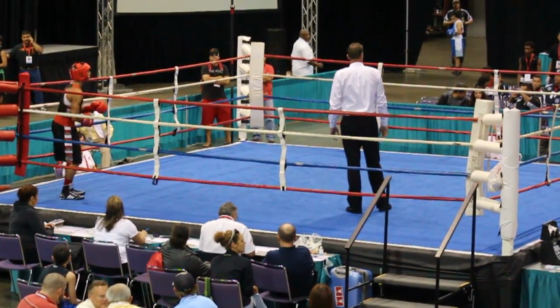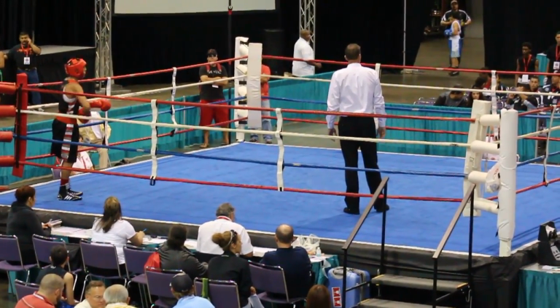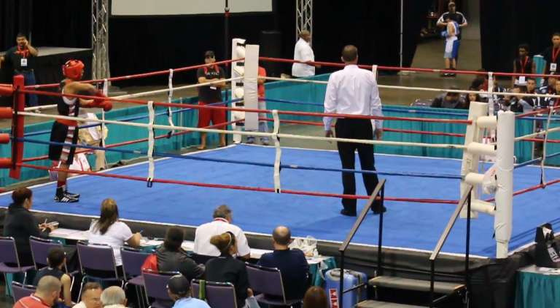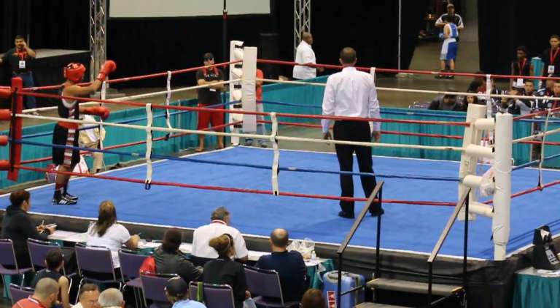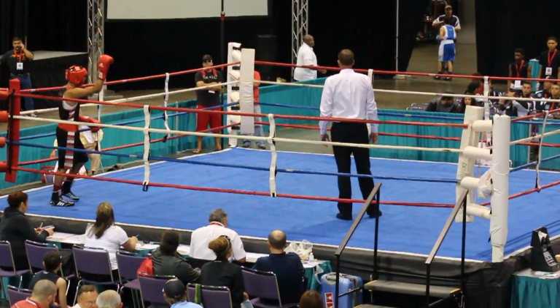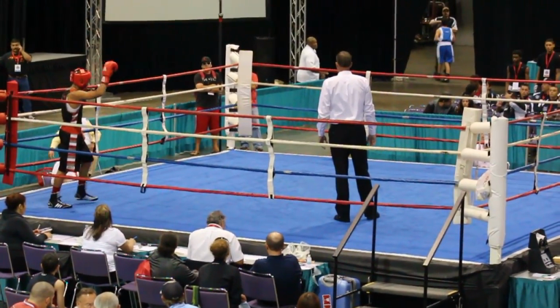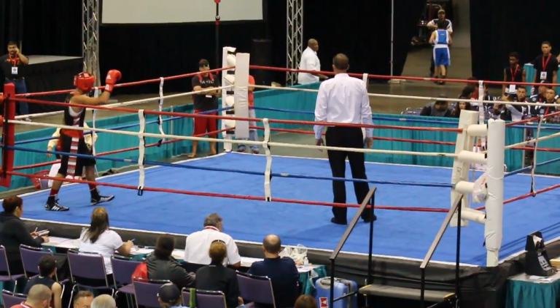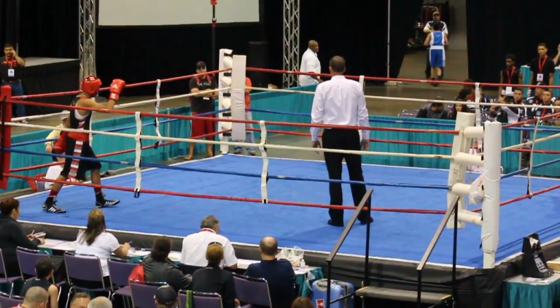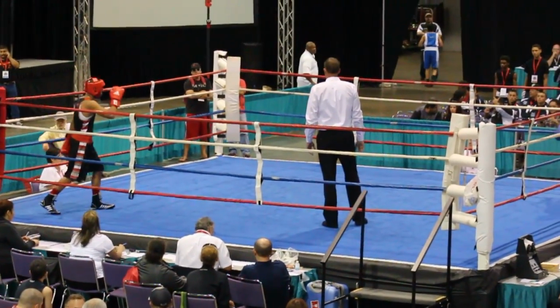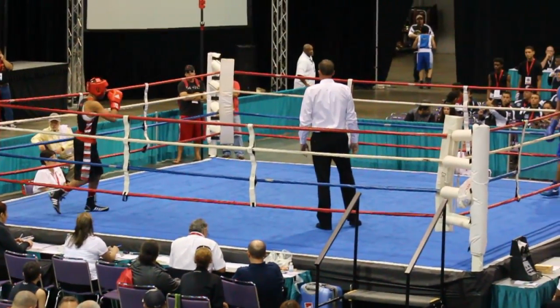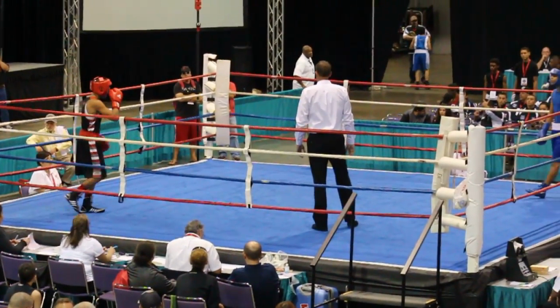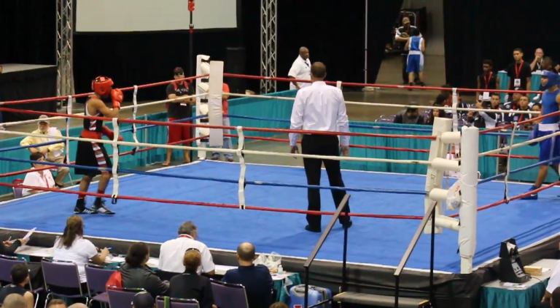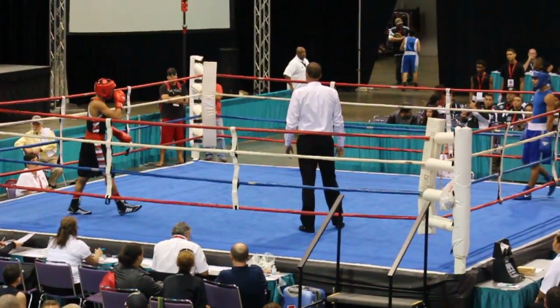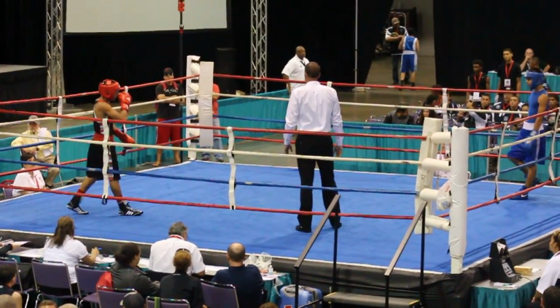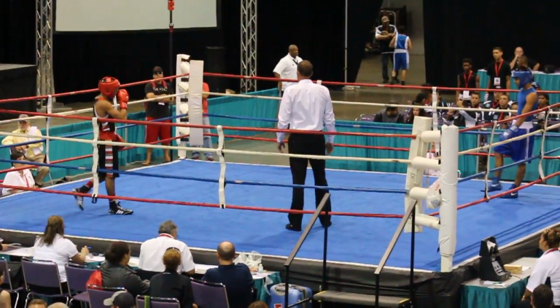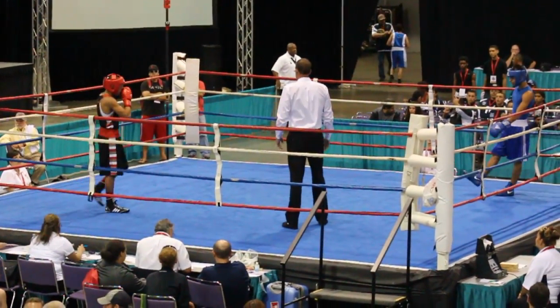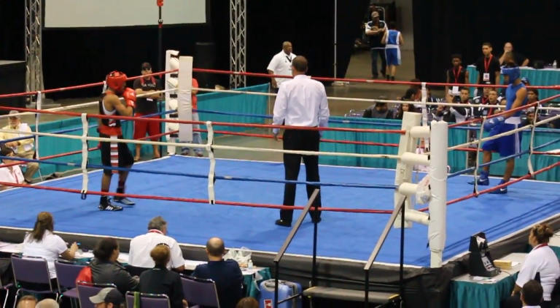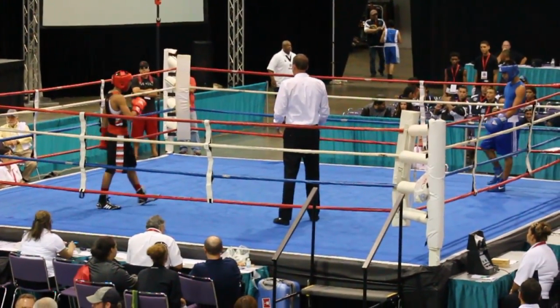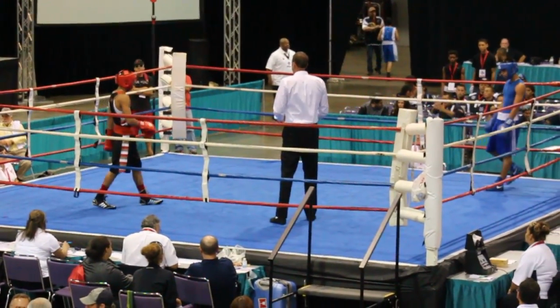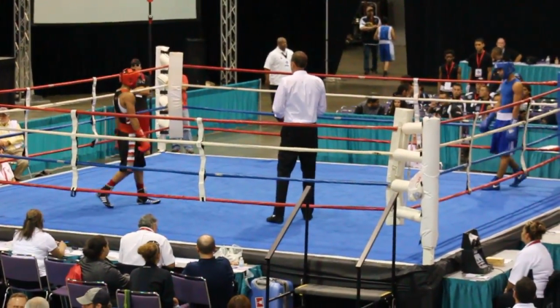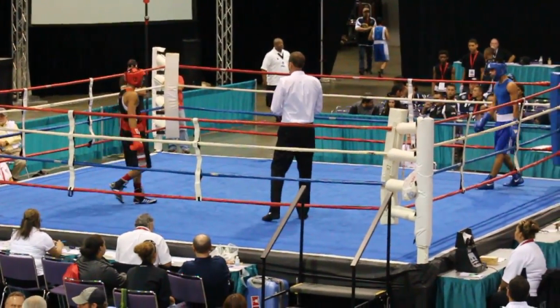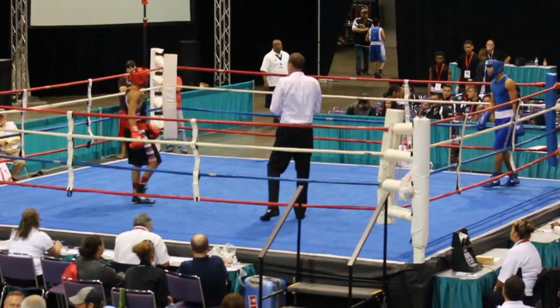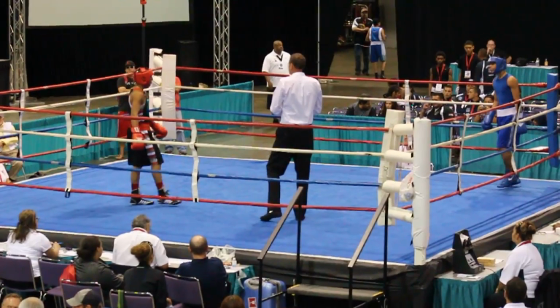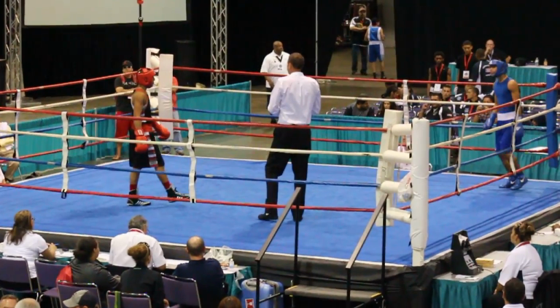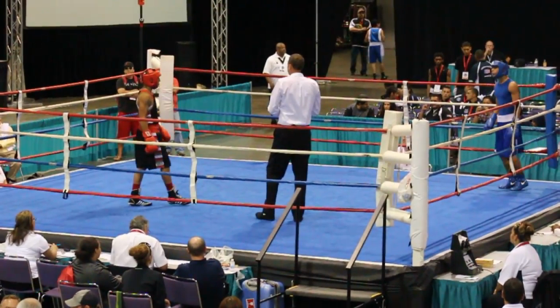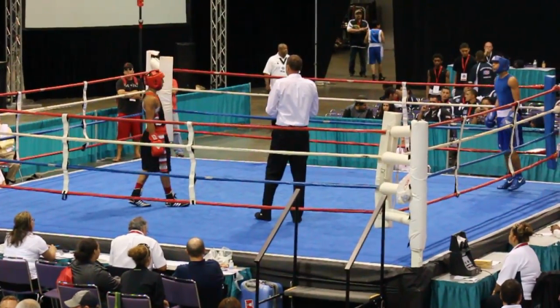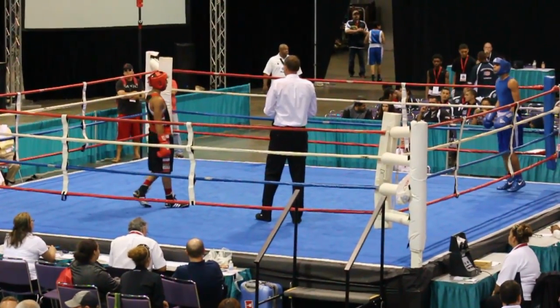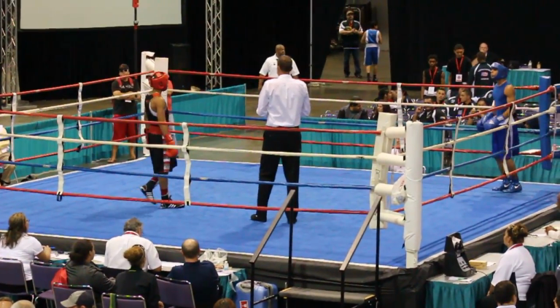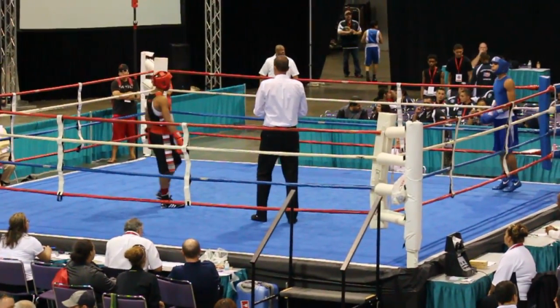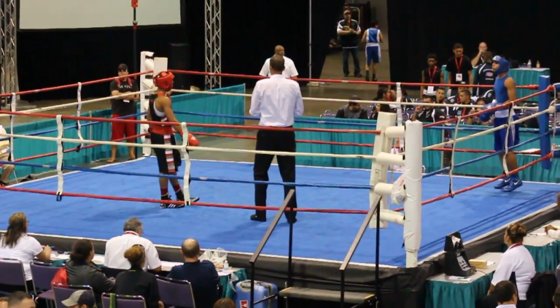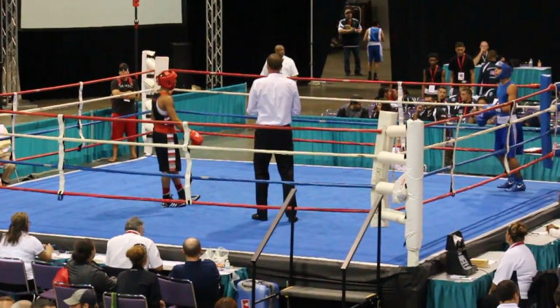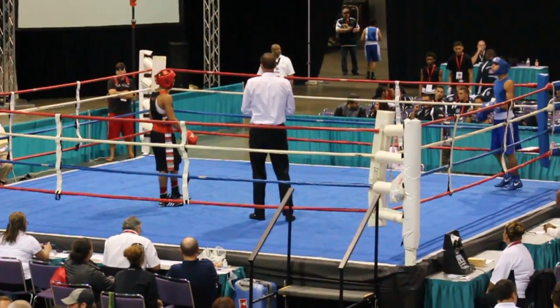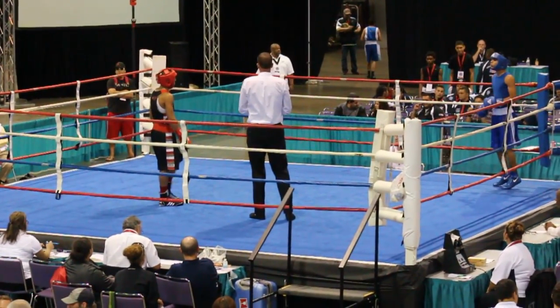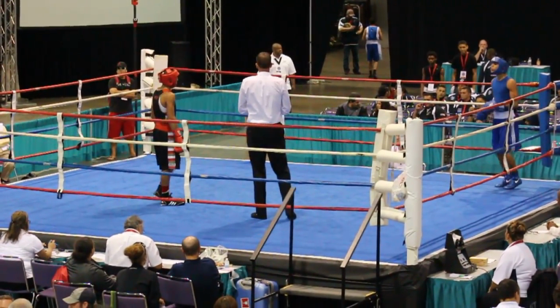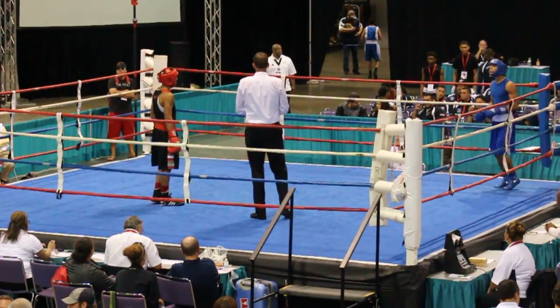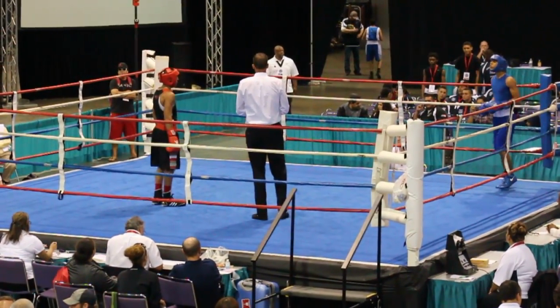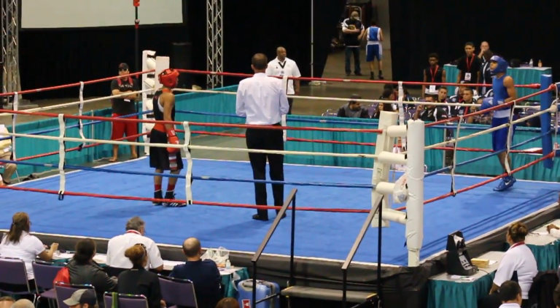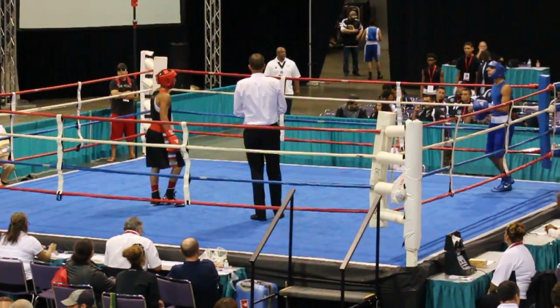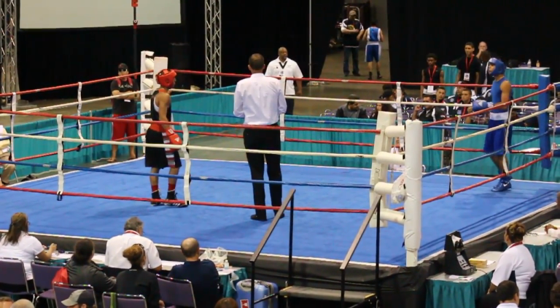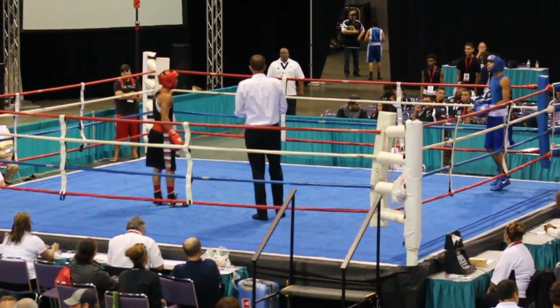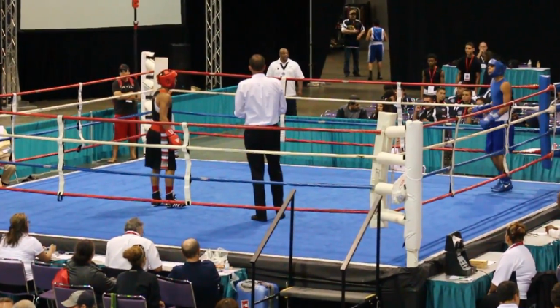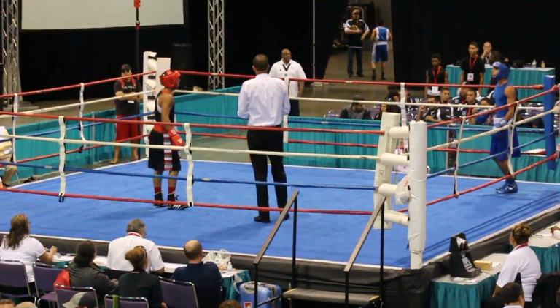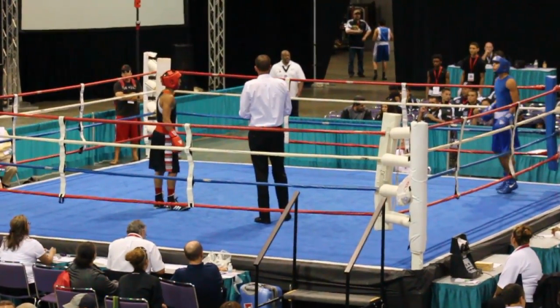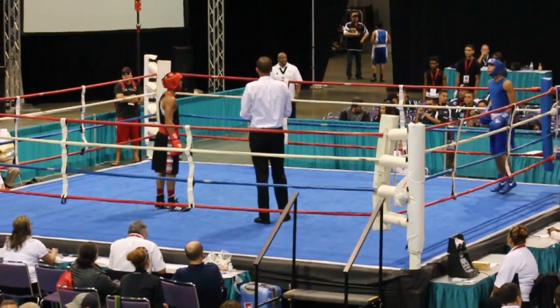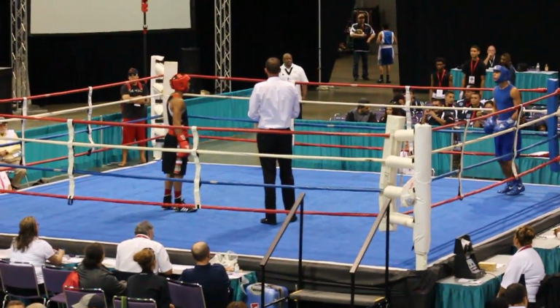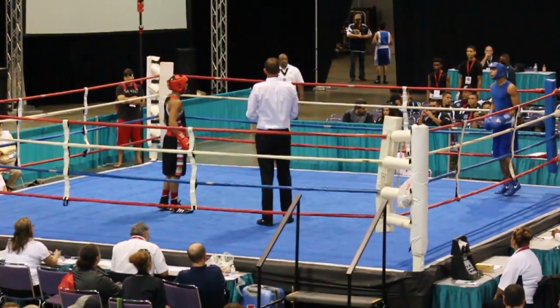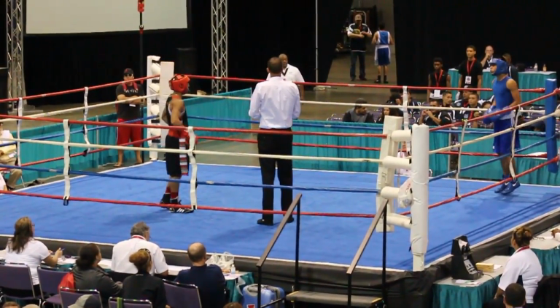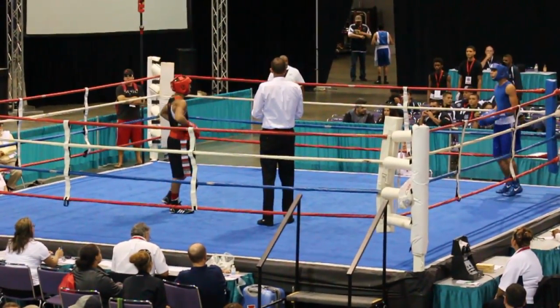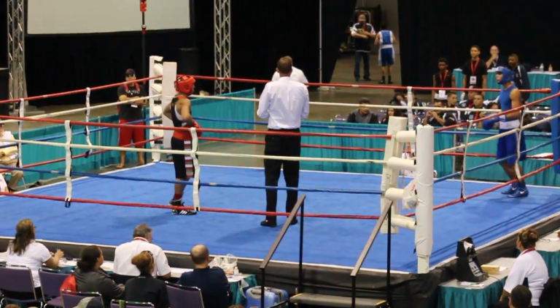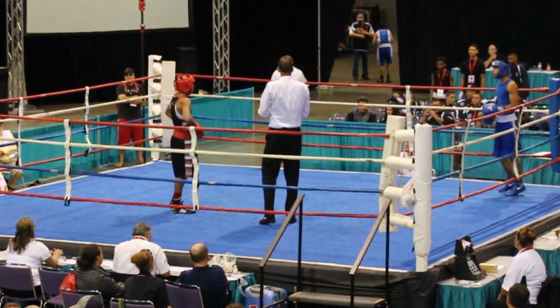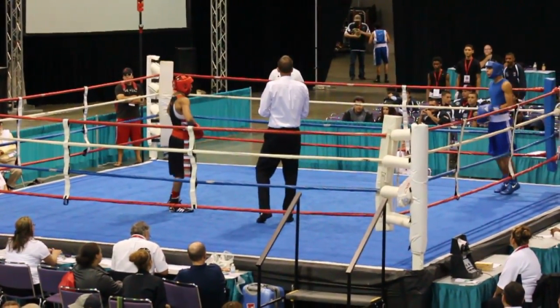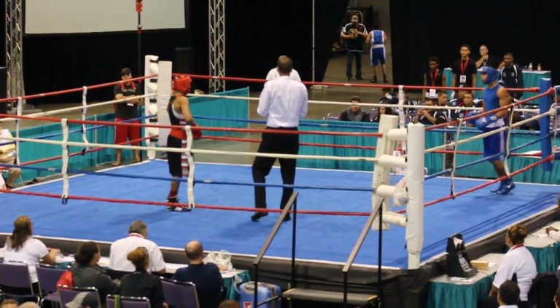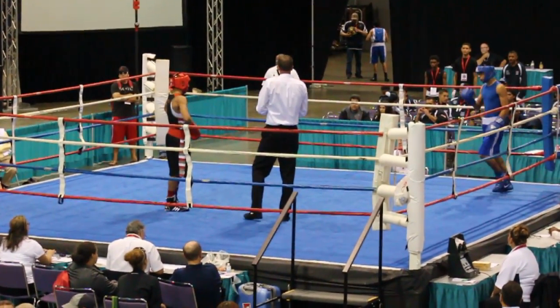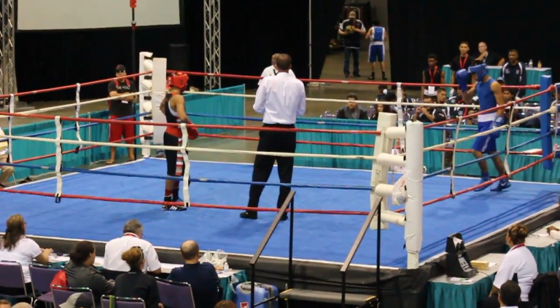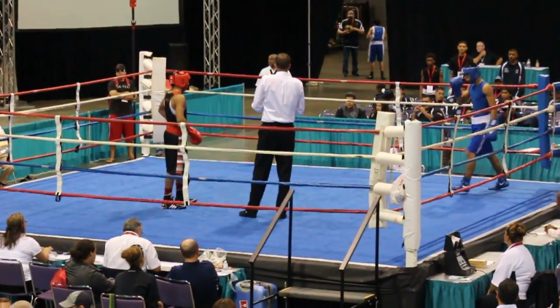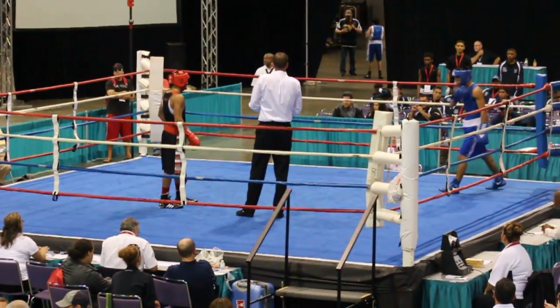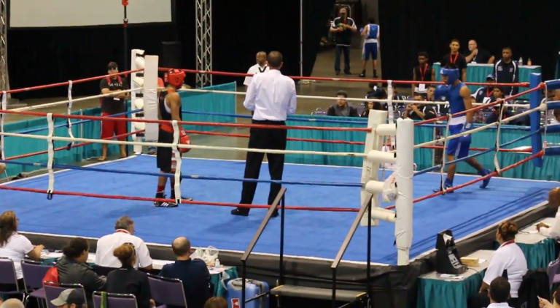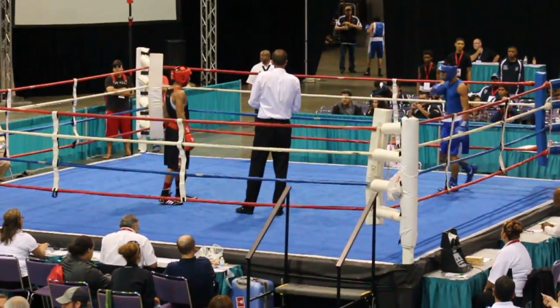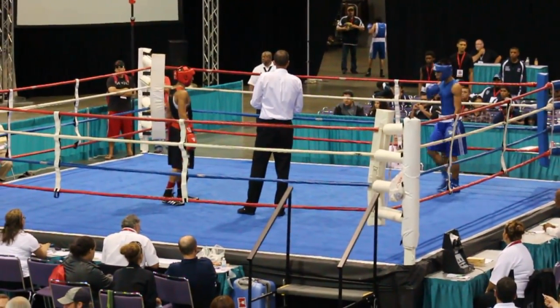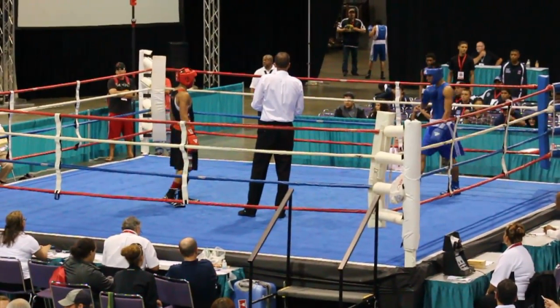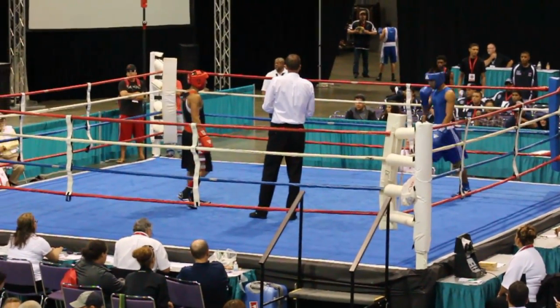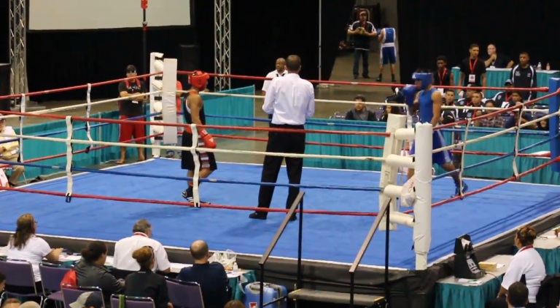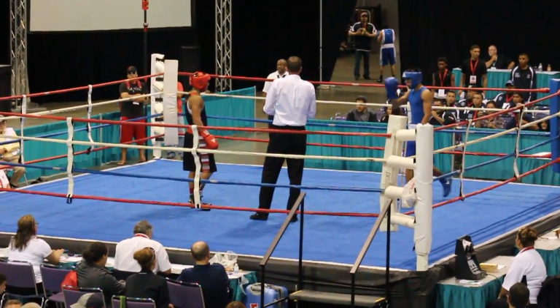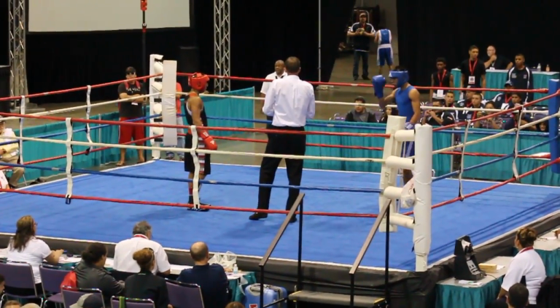And in the blue corner, from Edinburgh, Texas: Gonzalo Rodriguez.